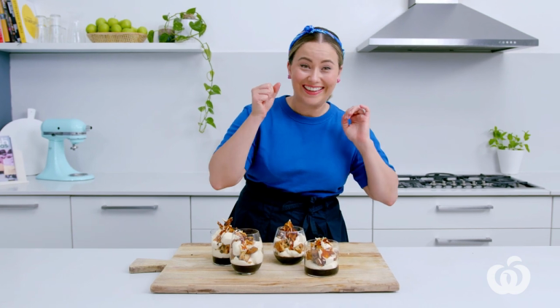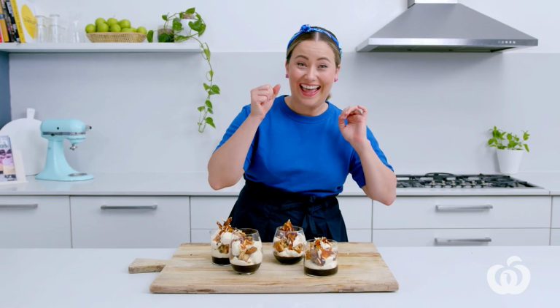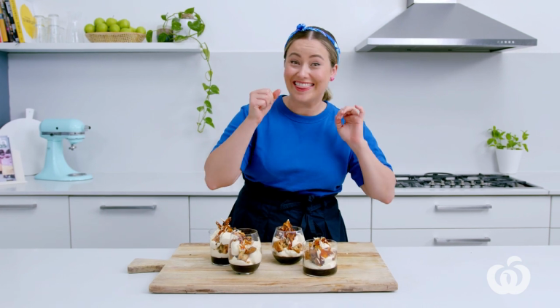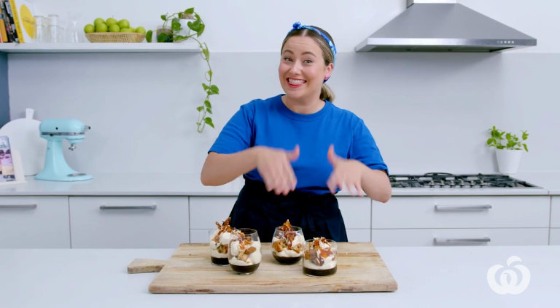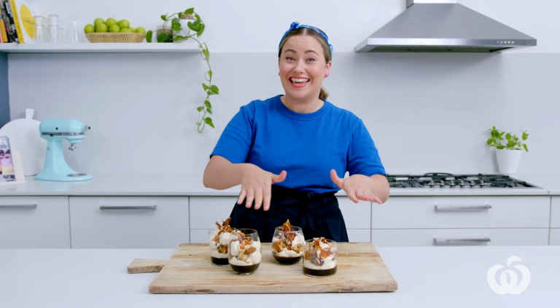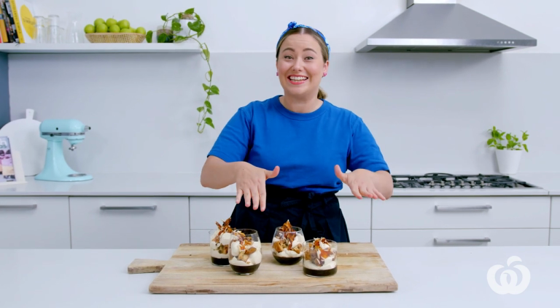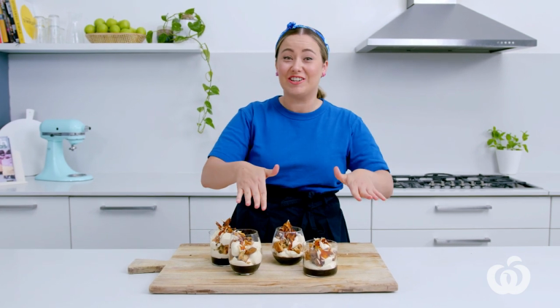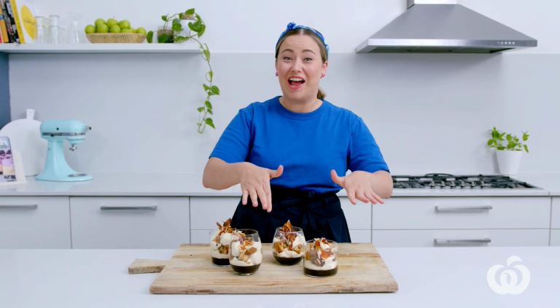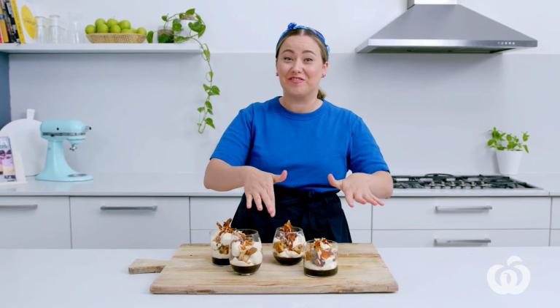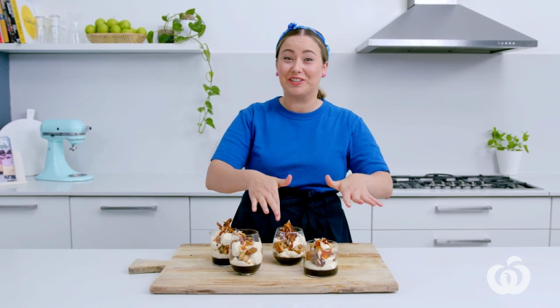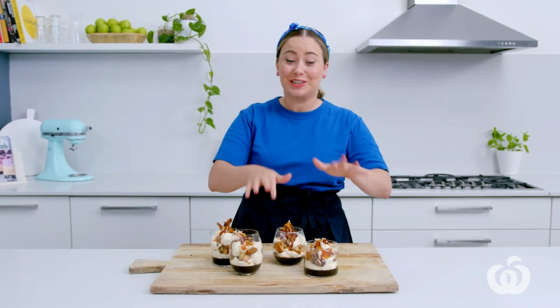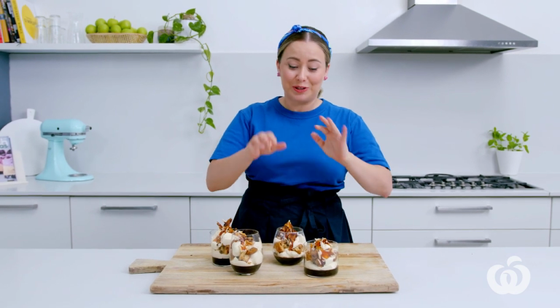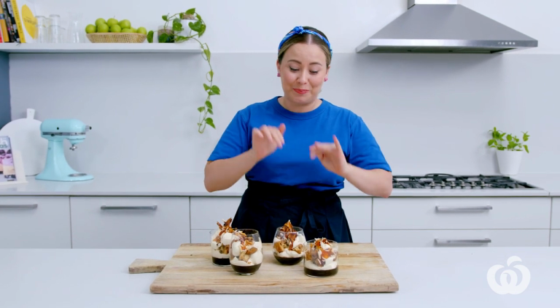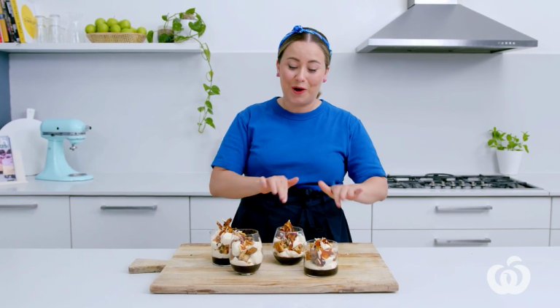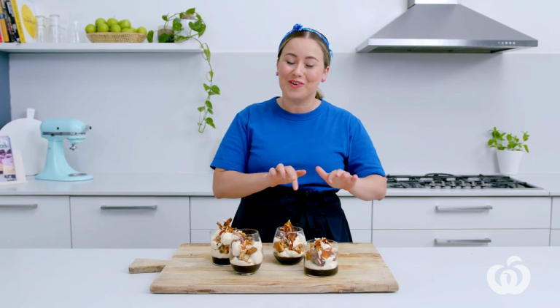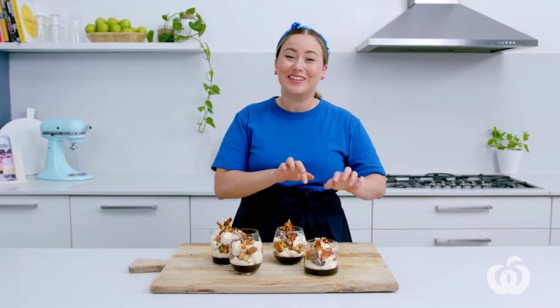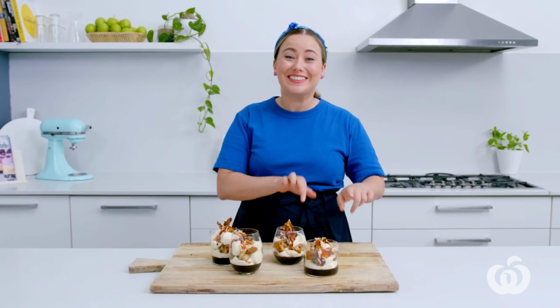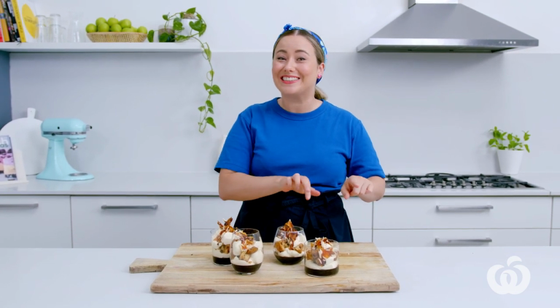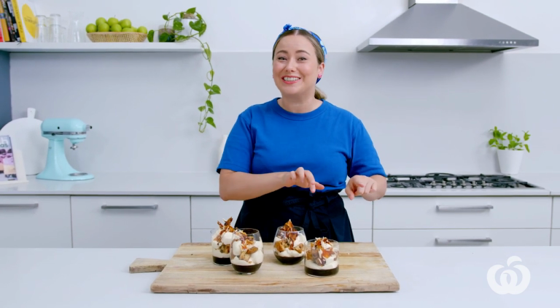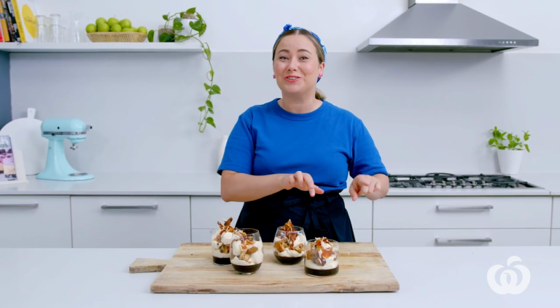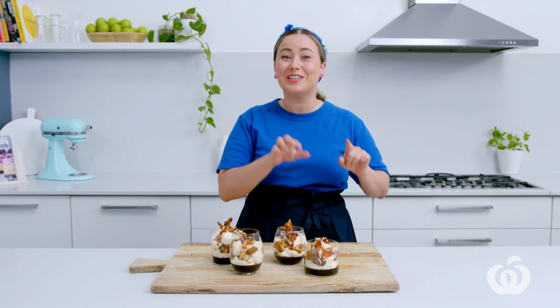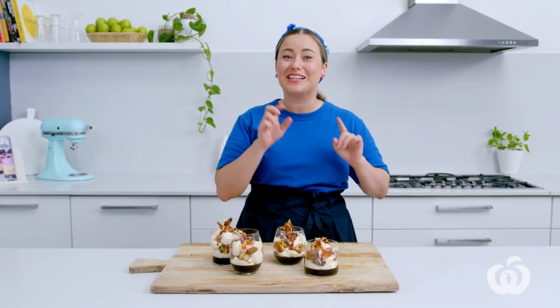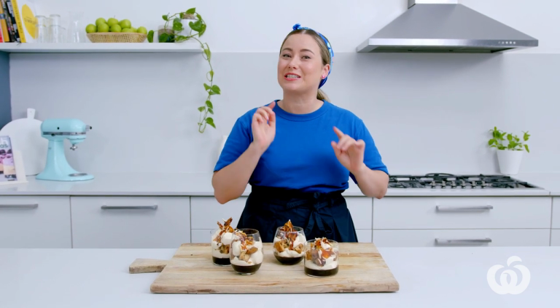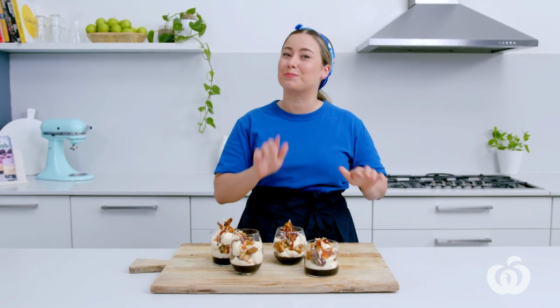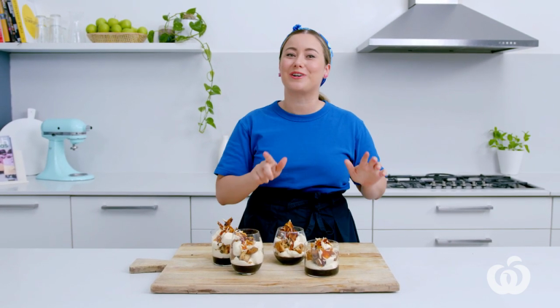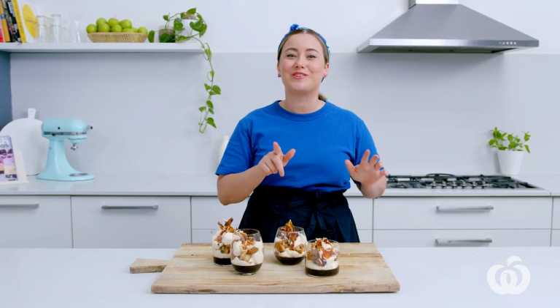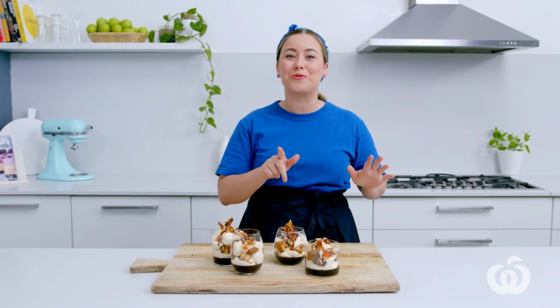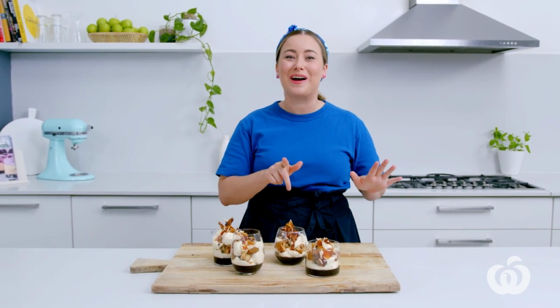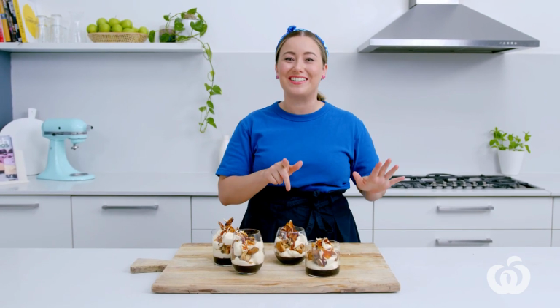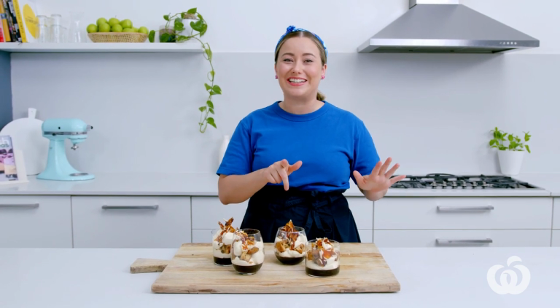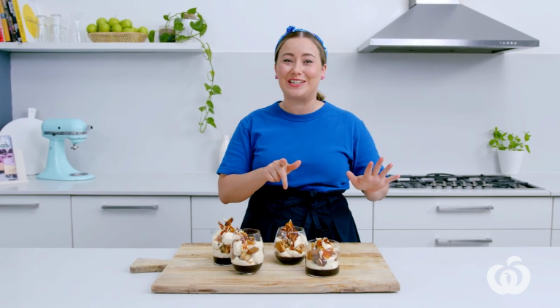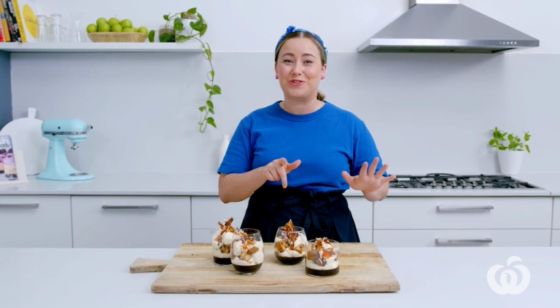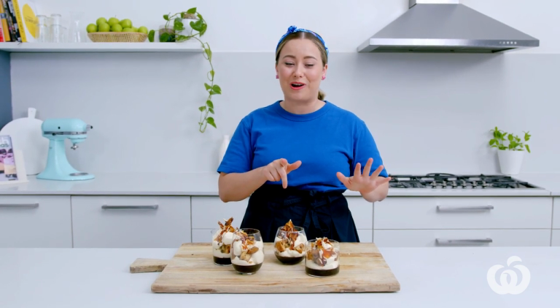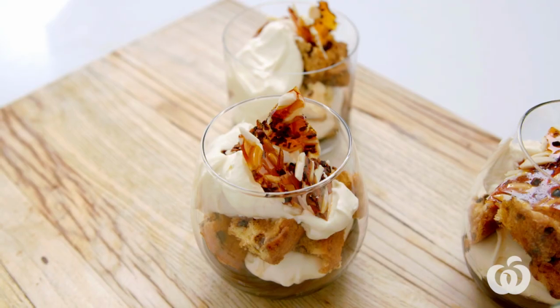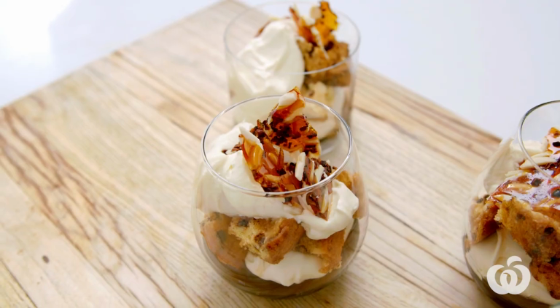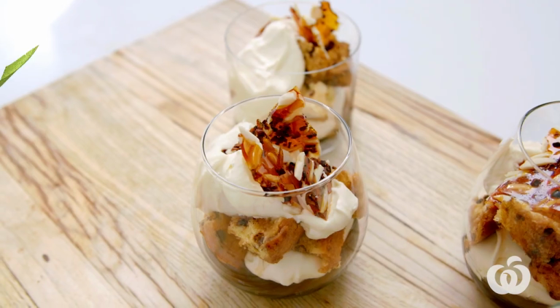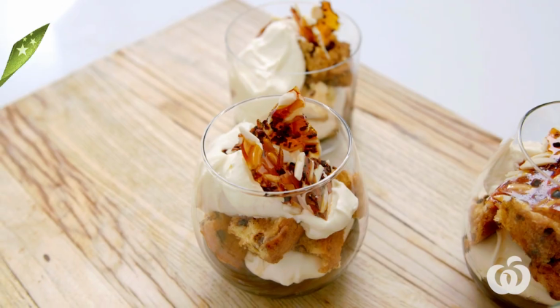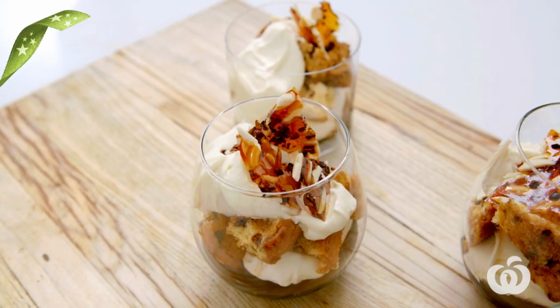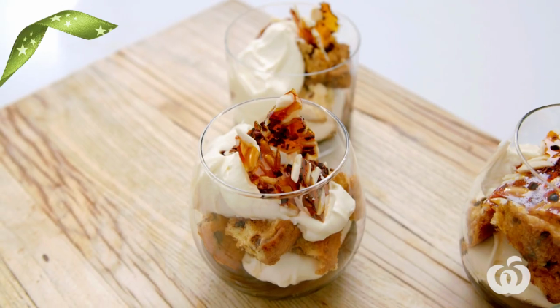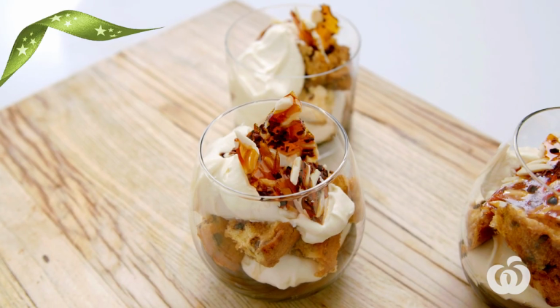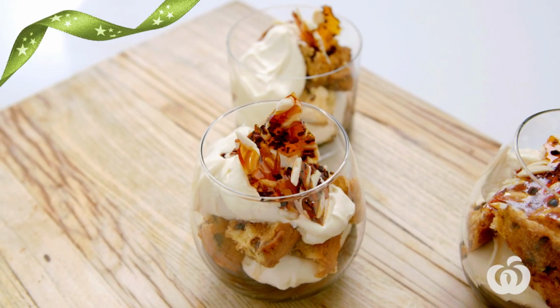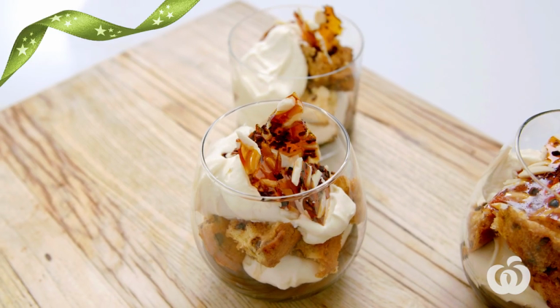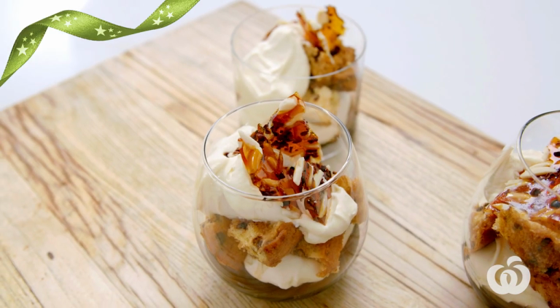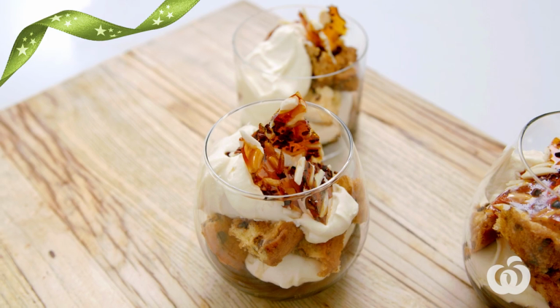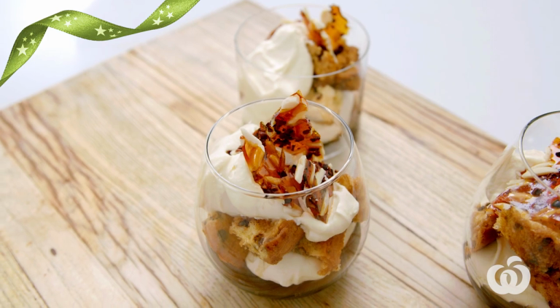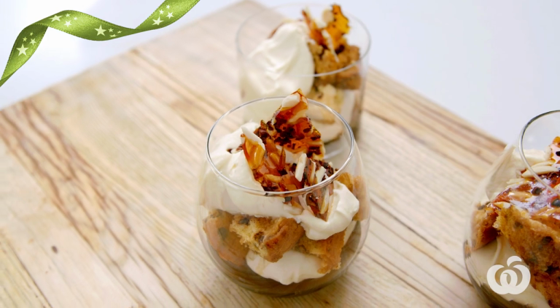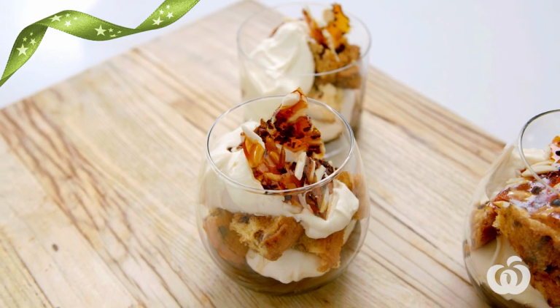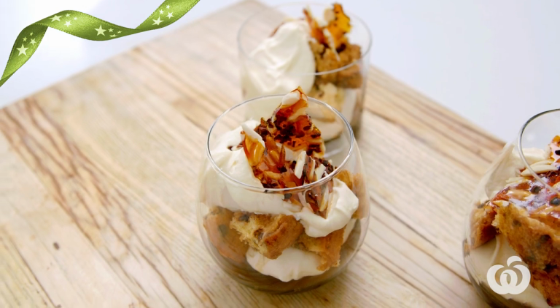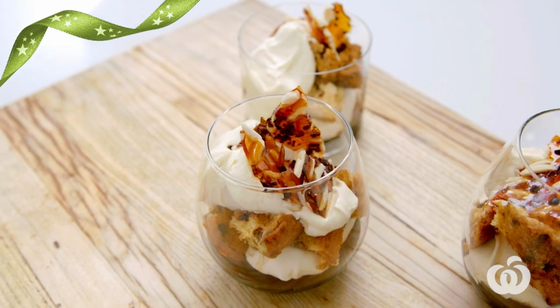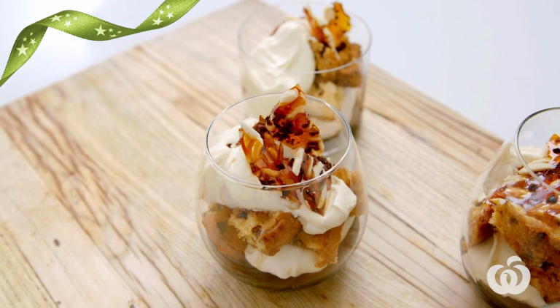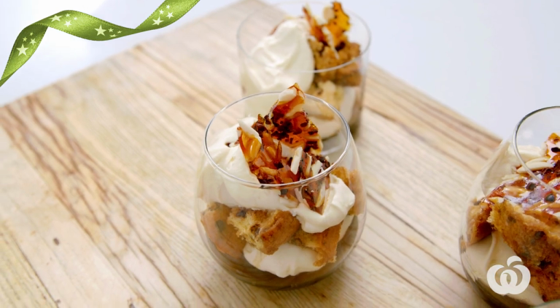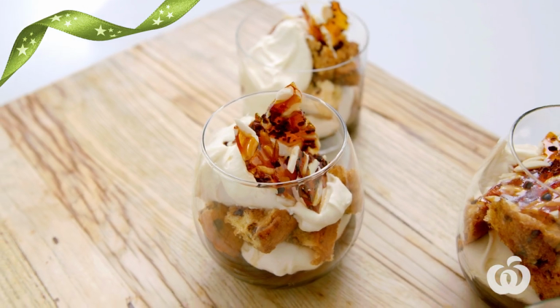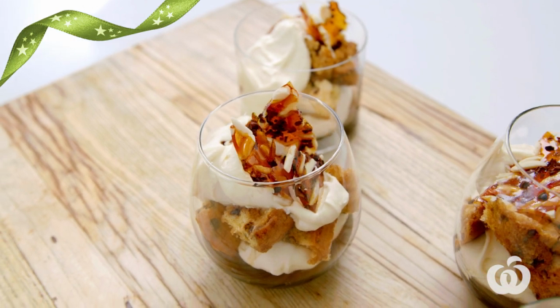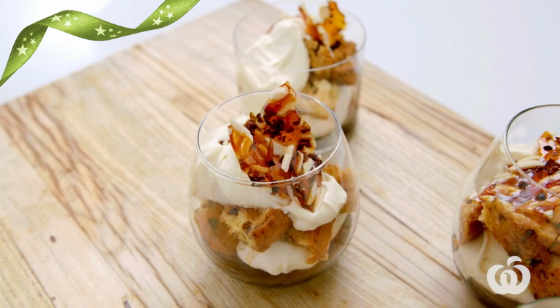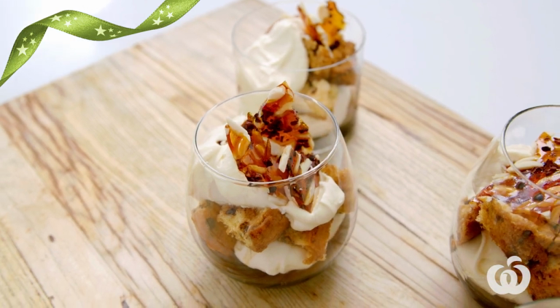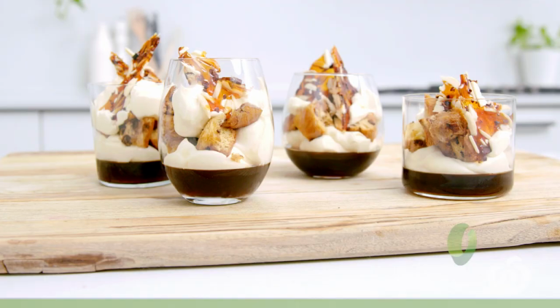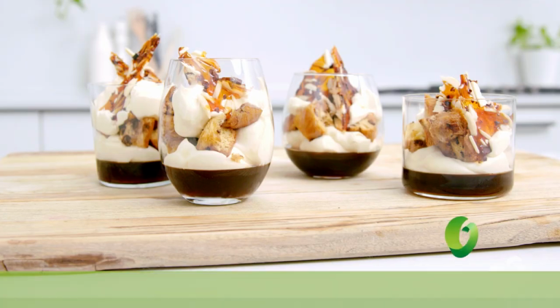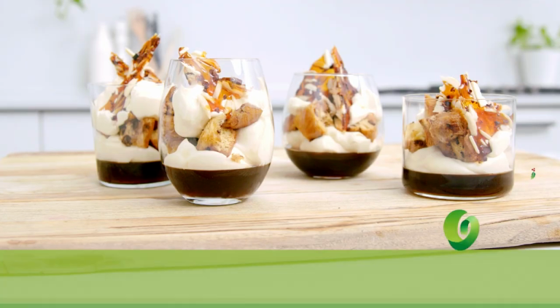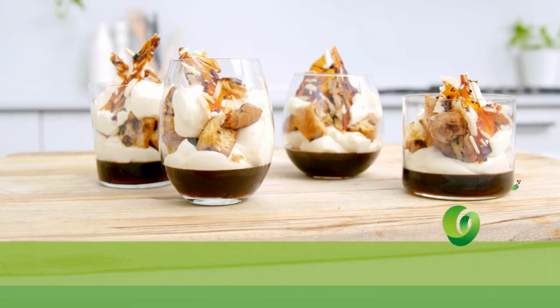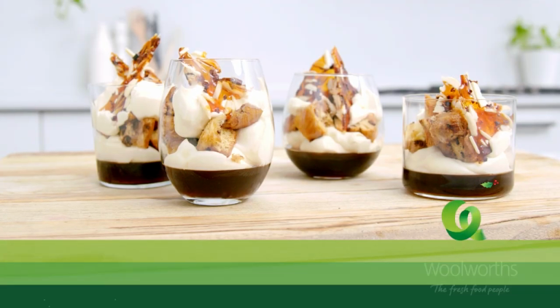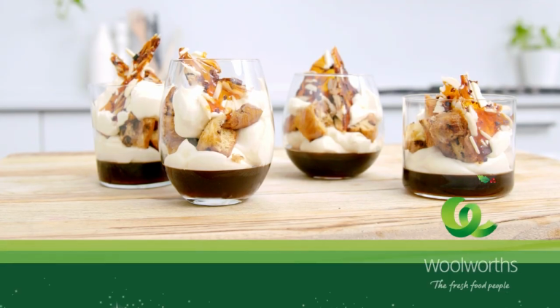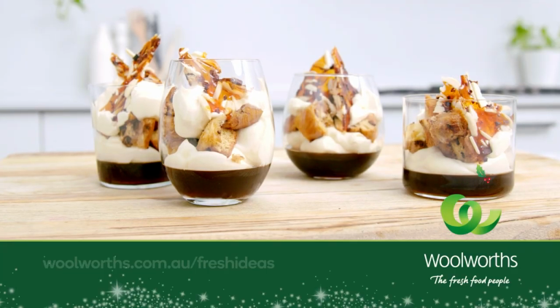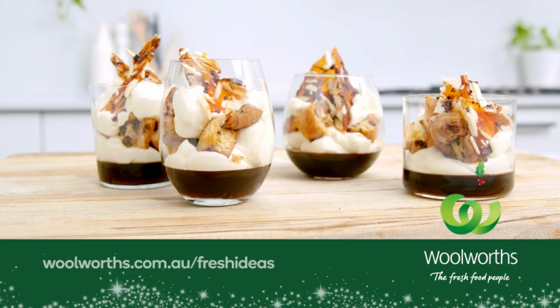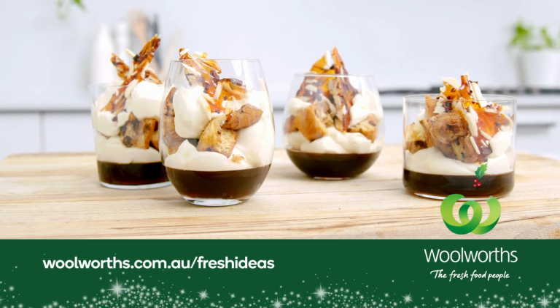And there you have it — the perfect little espresso martini trifles, ready to impress your family and friends this Christmas.